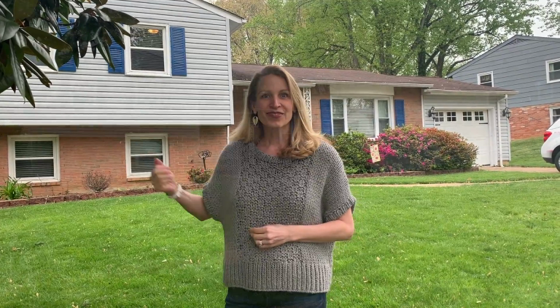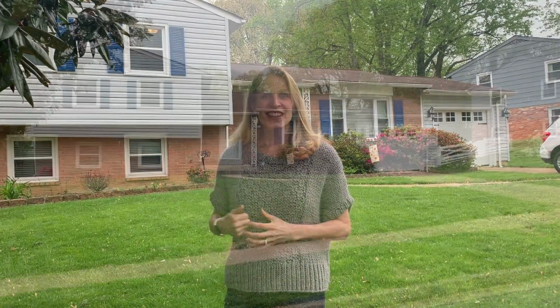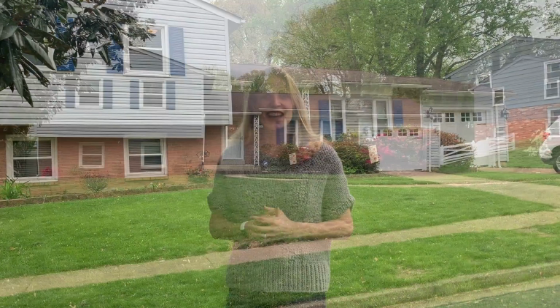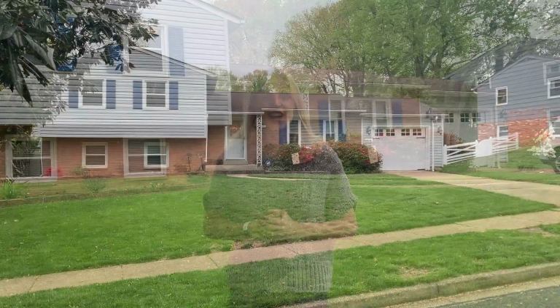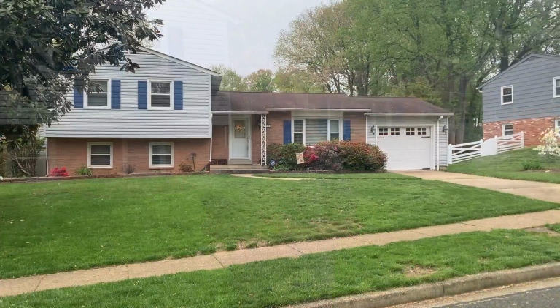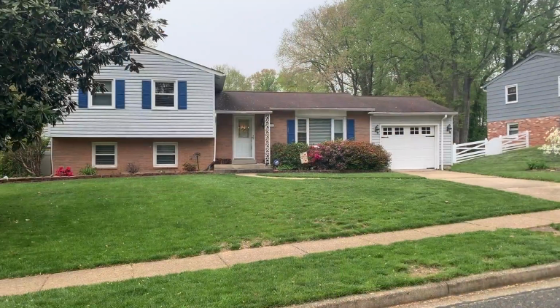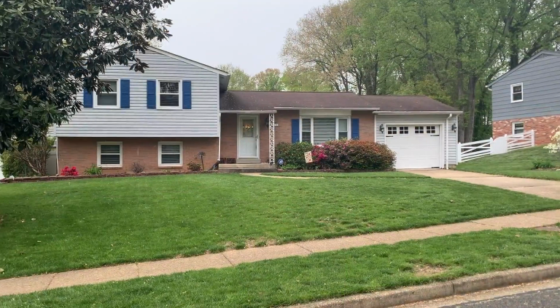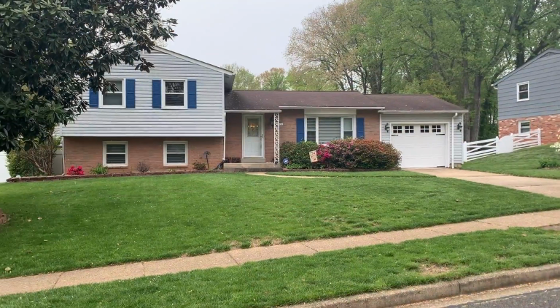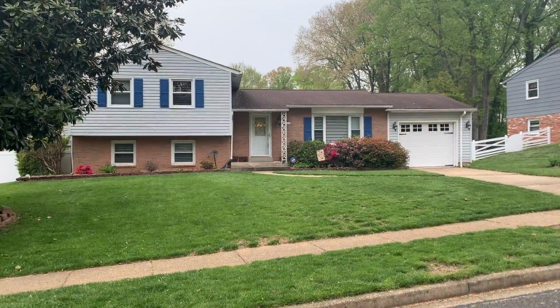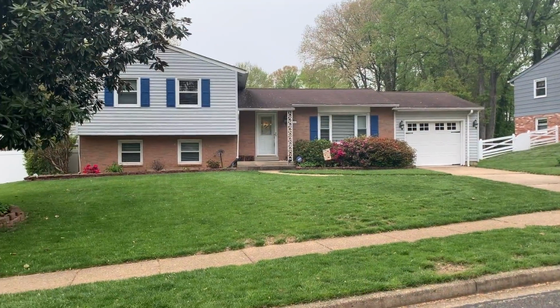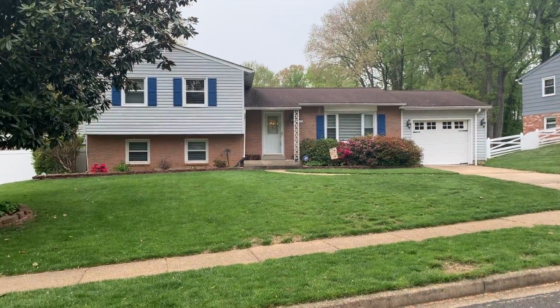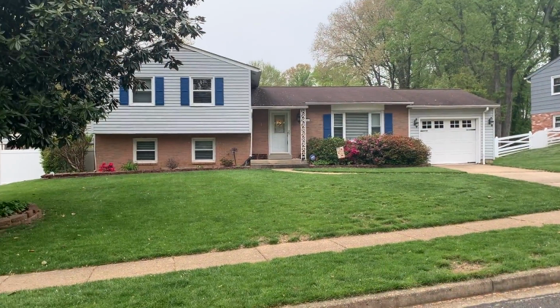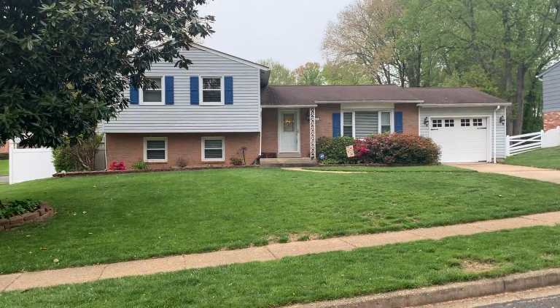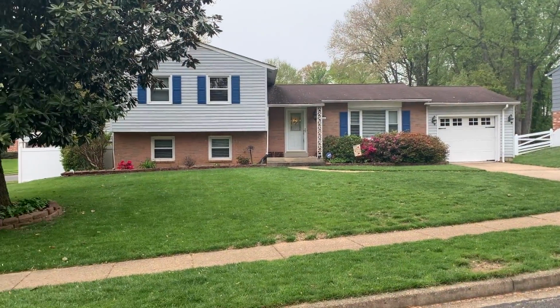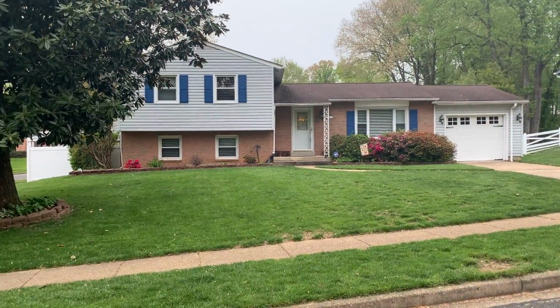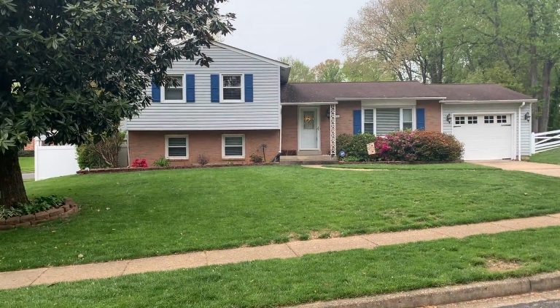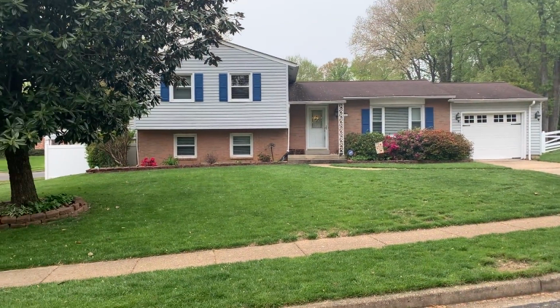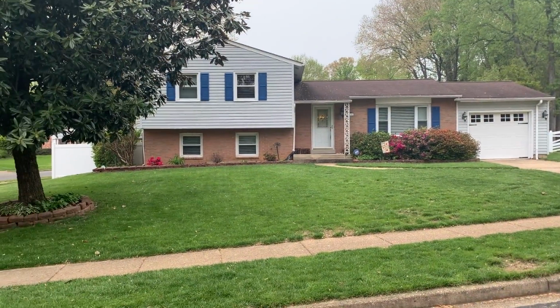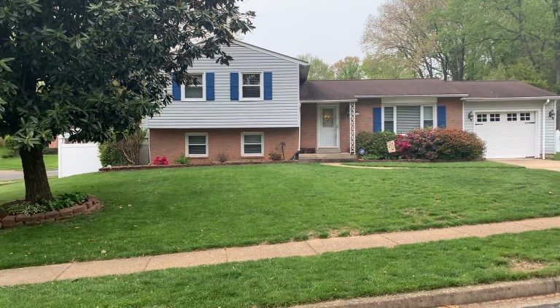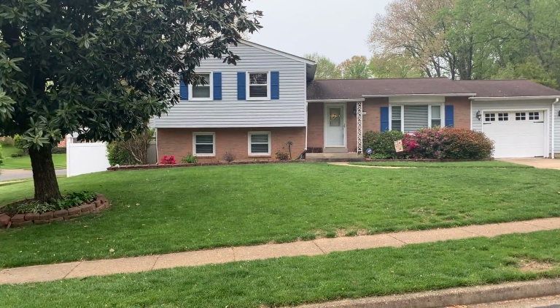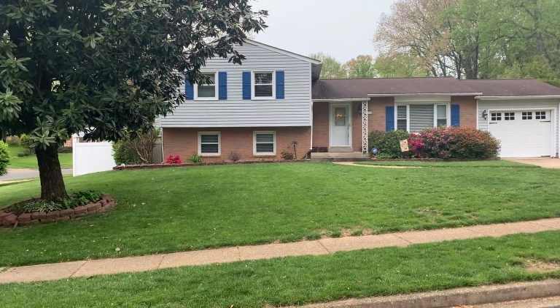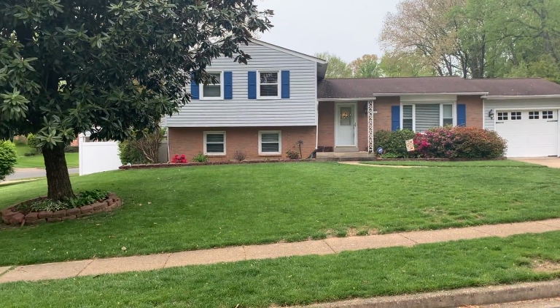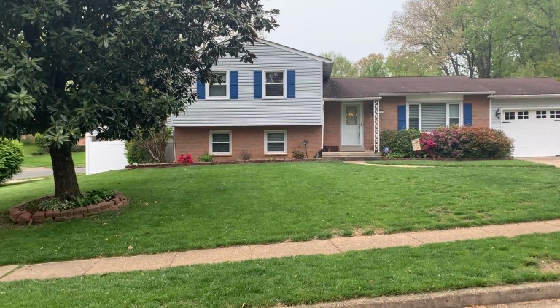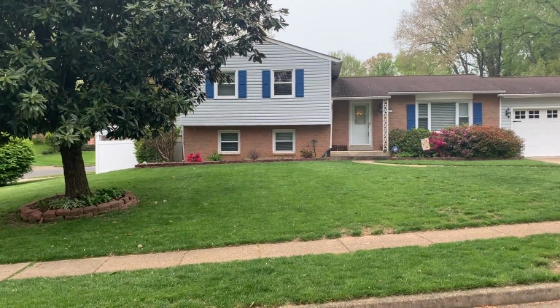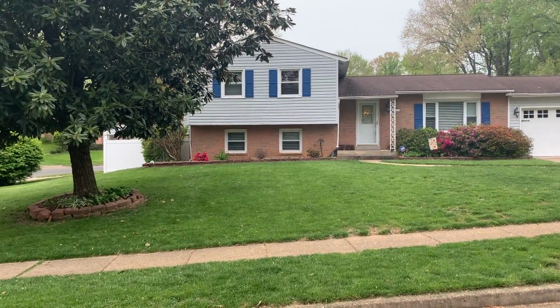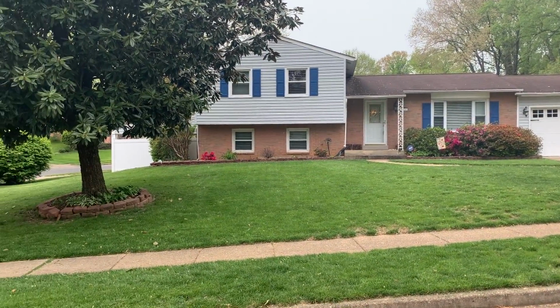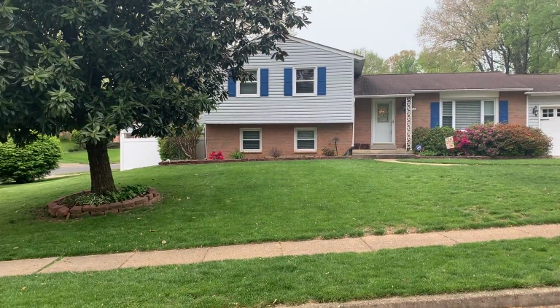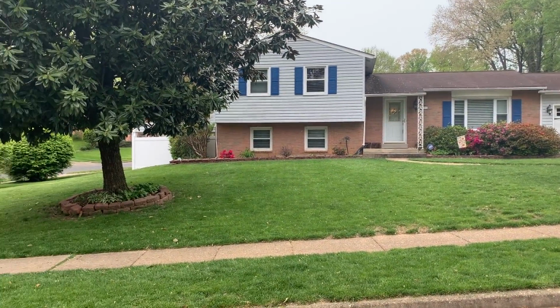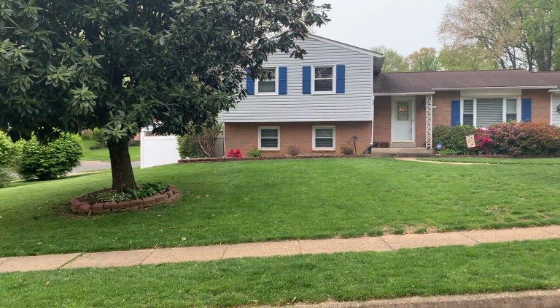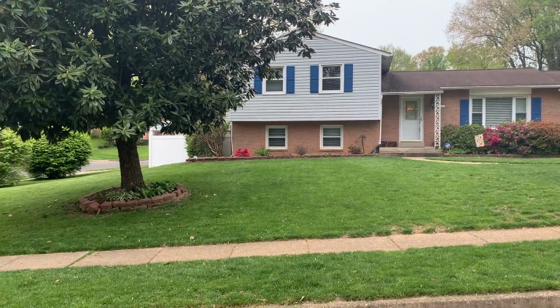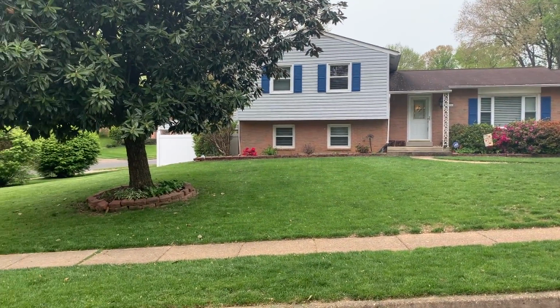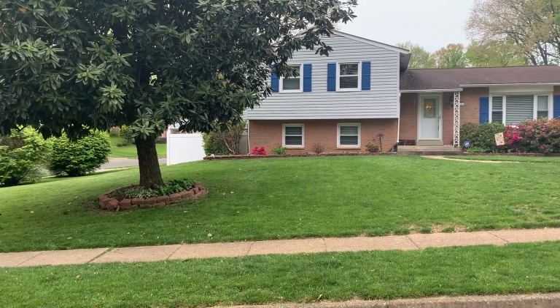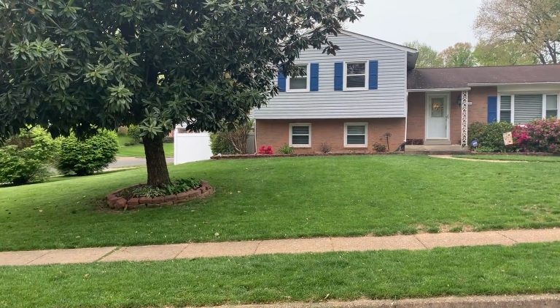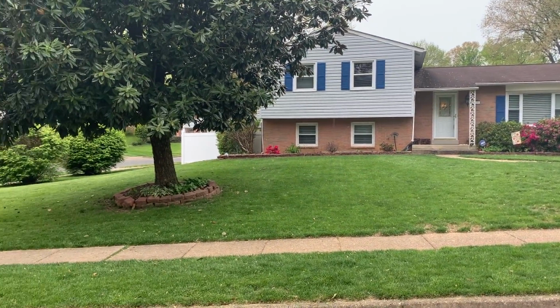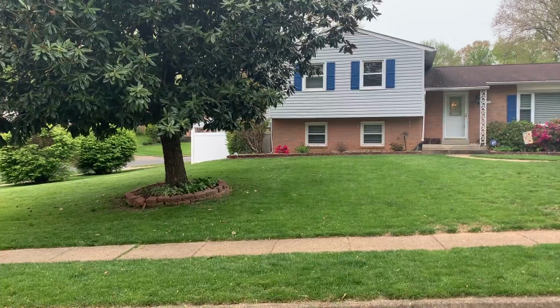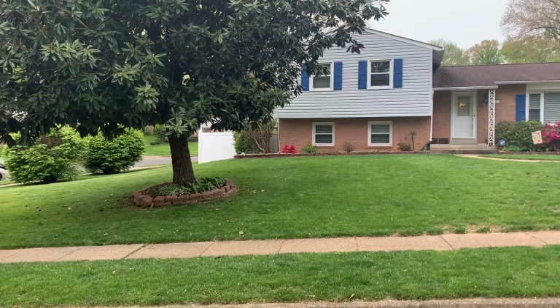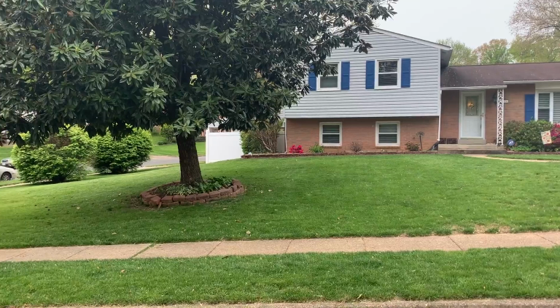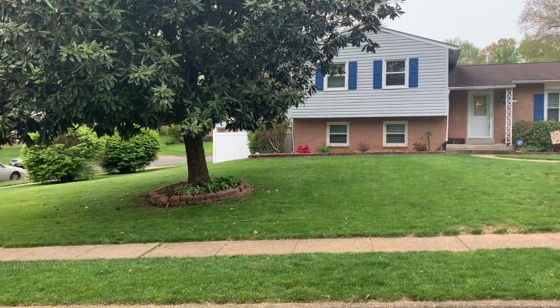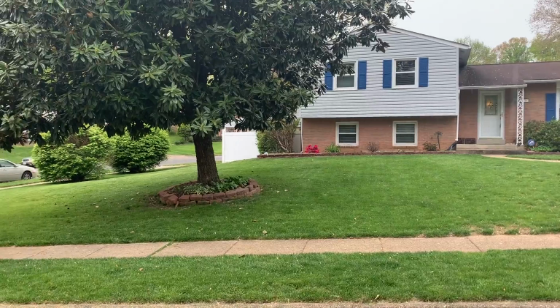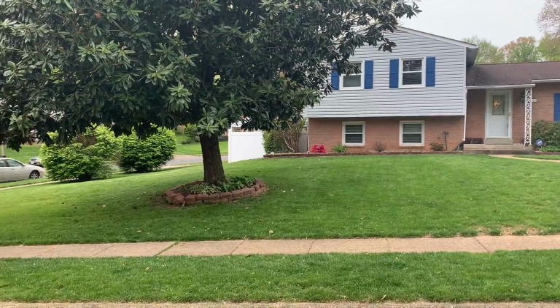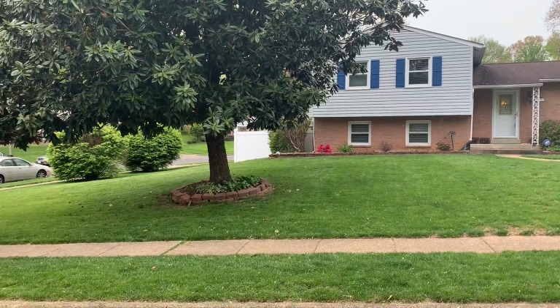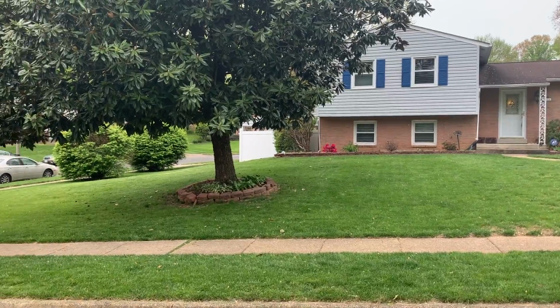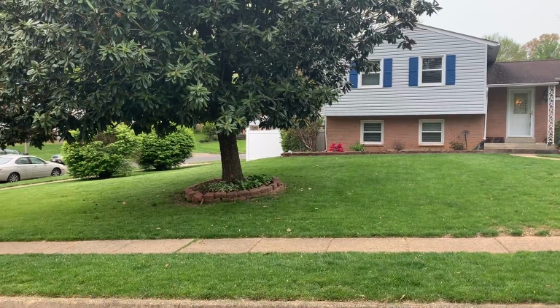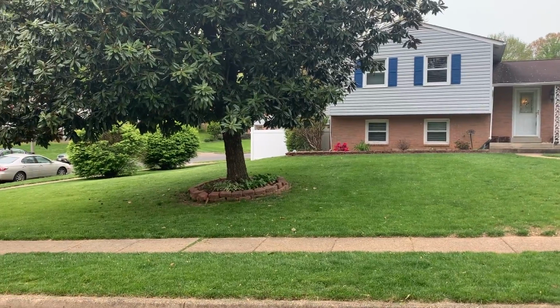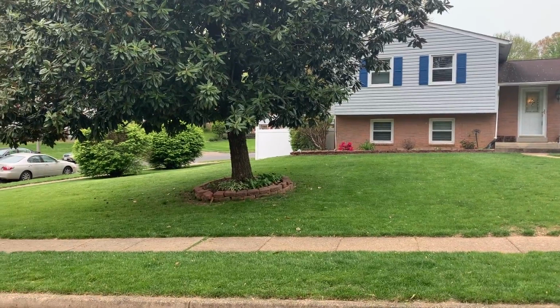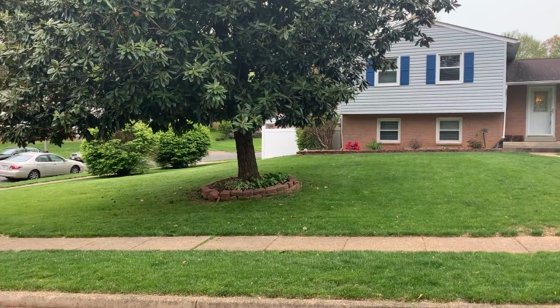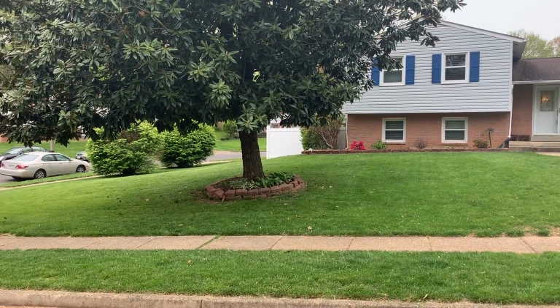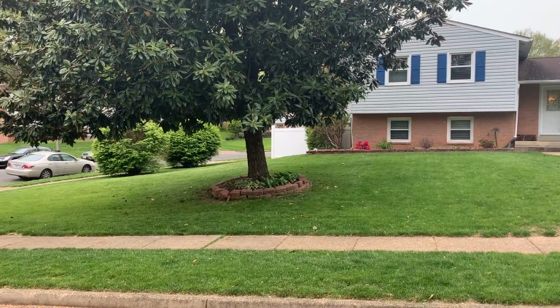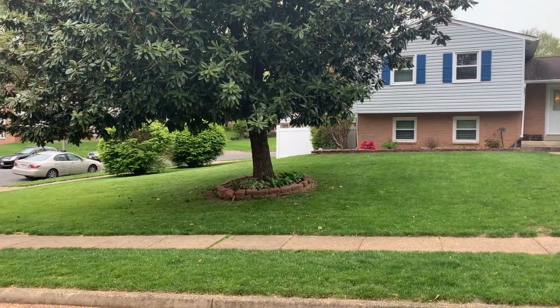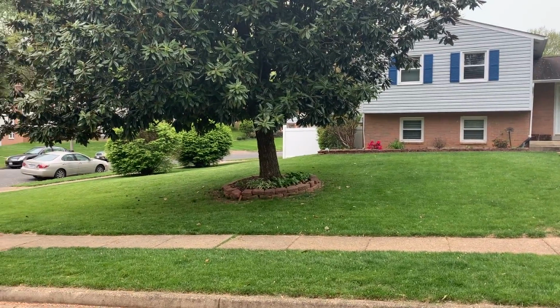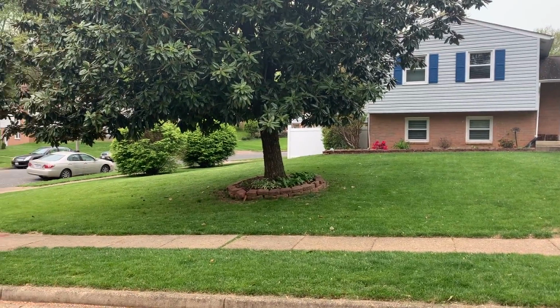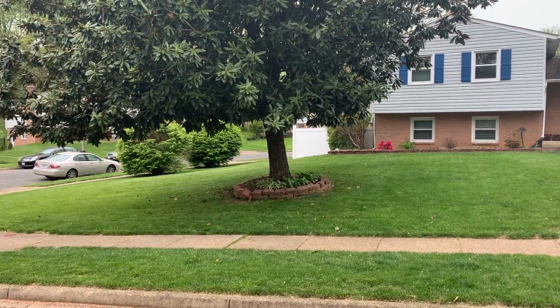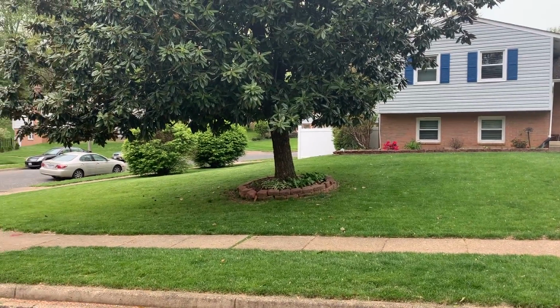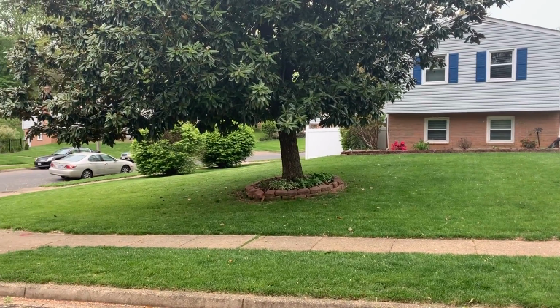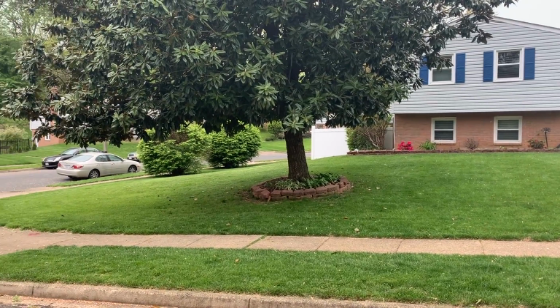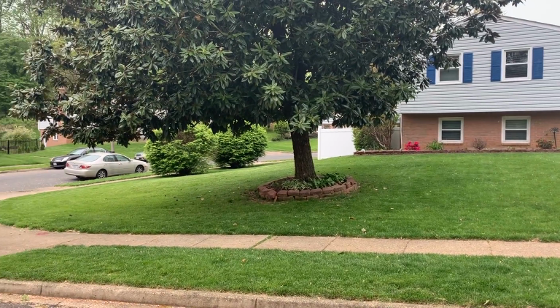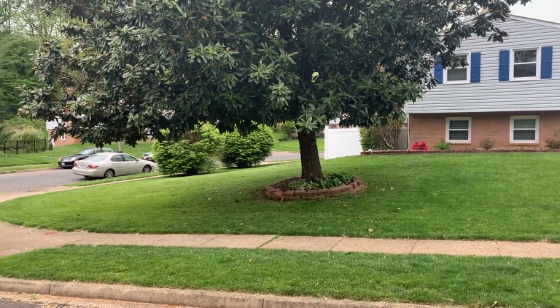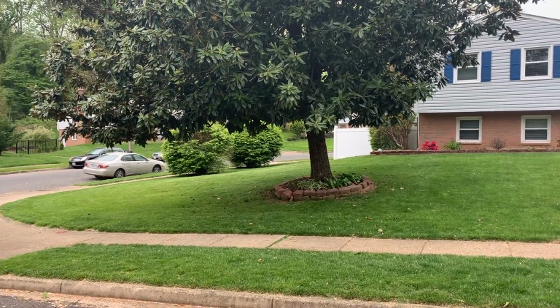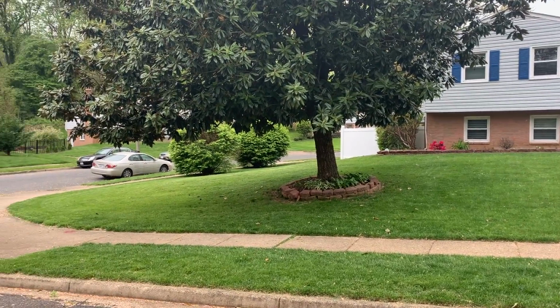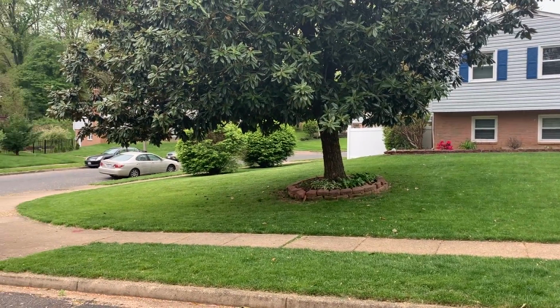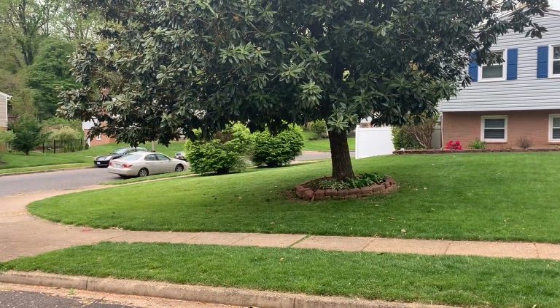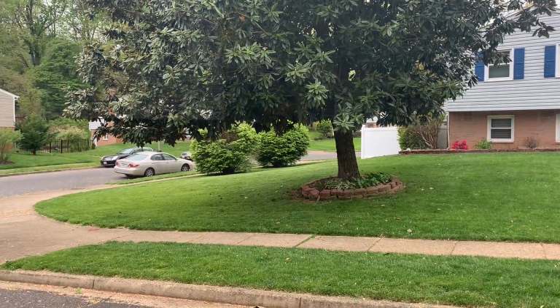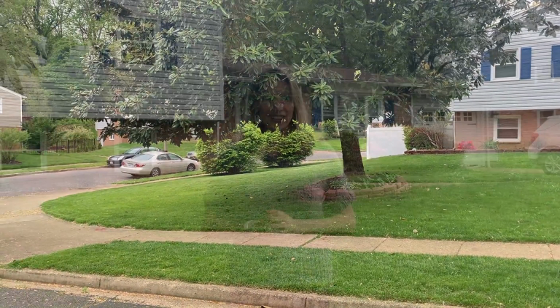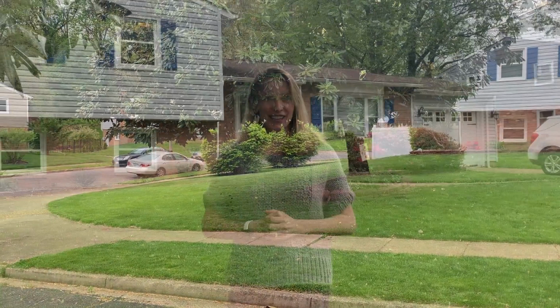The house is on a corner lot. It feeds to Hunt Valley Elementary and West Springfield High School, and I can't wait to give you more information on it.